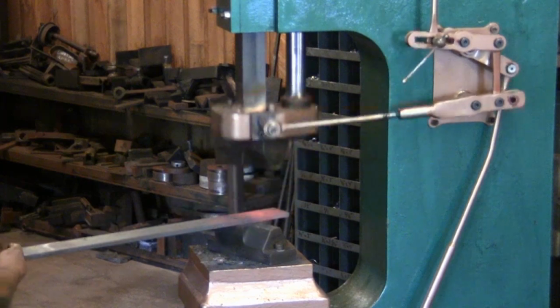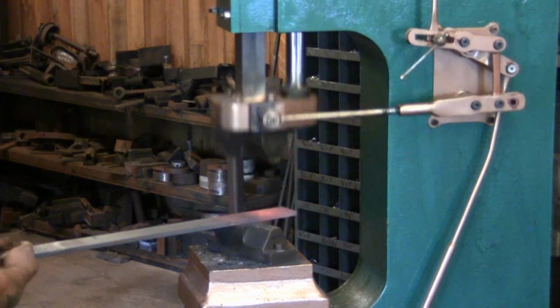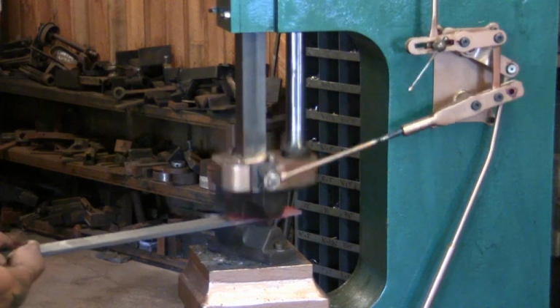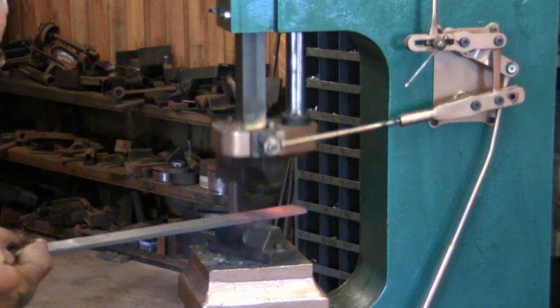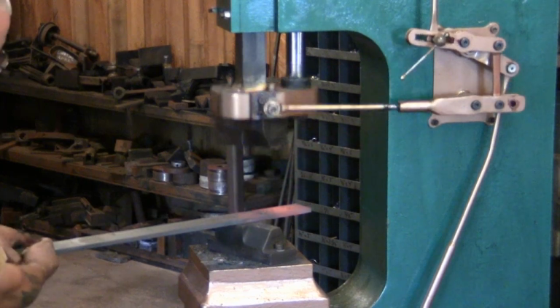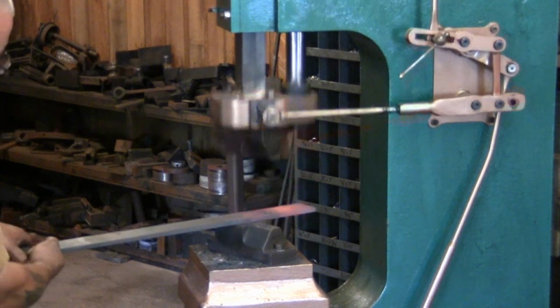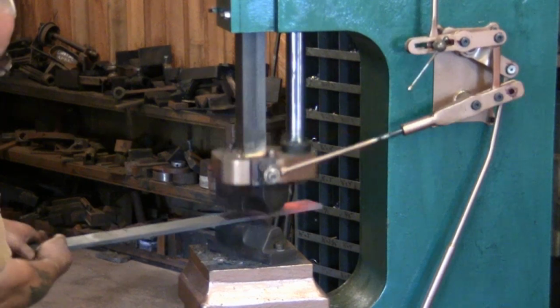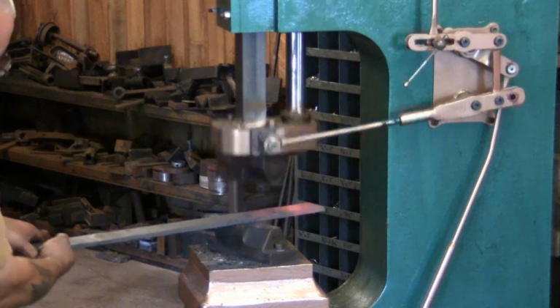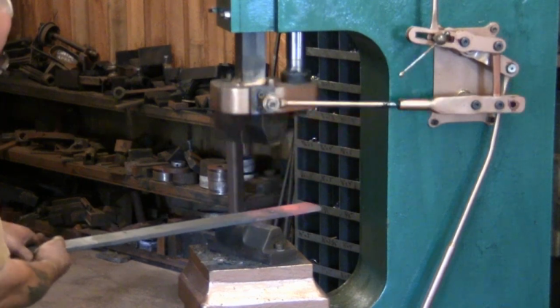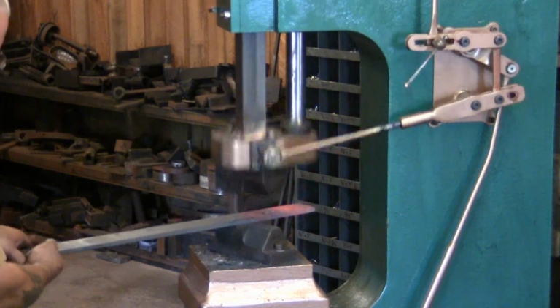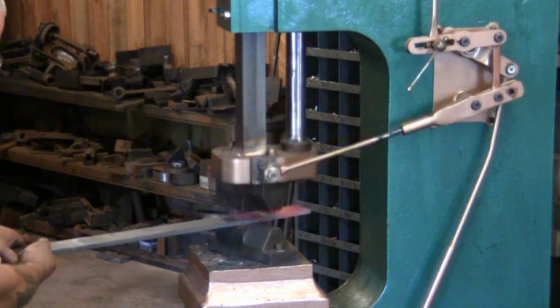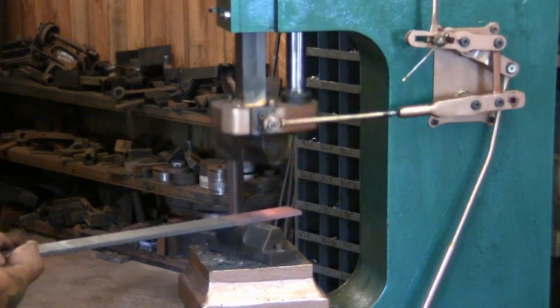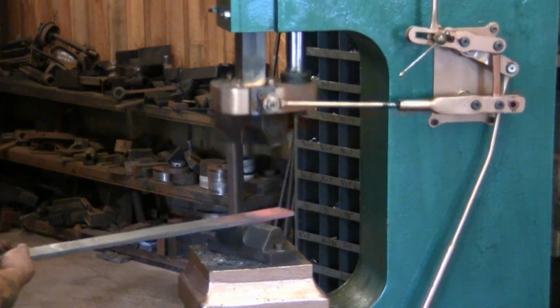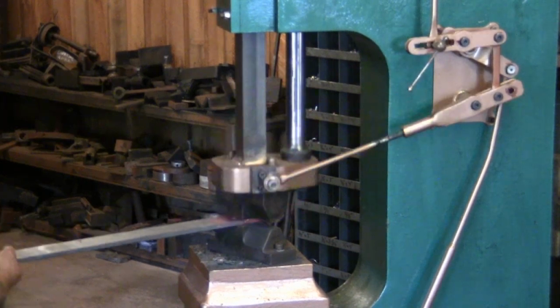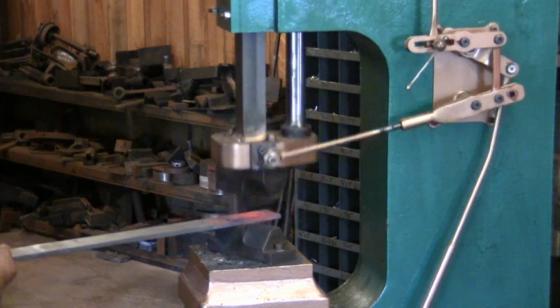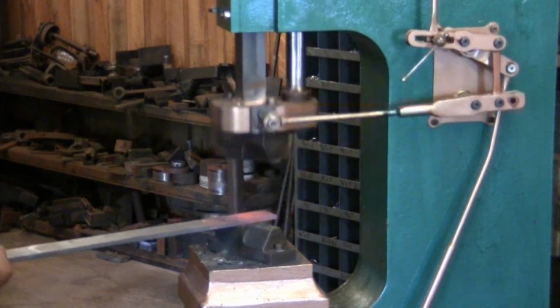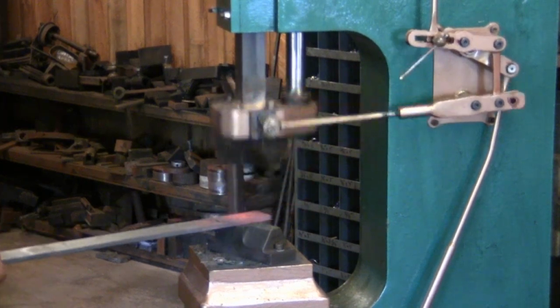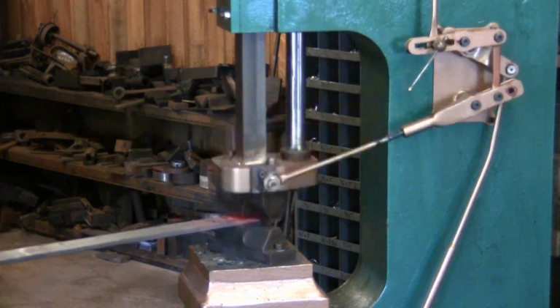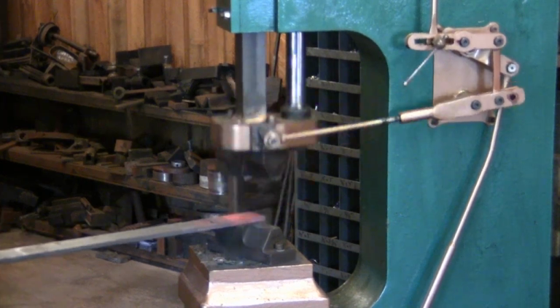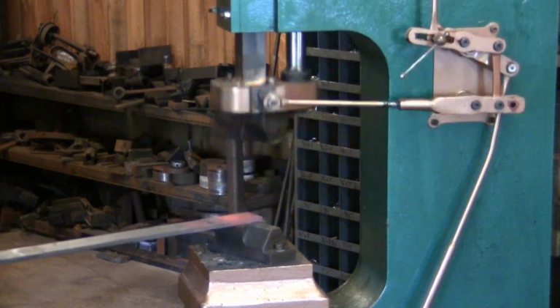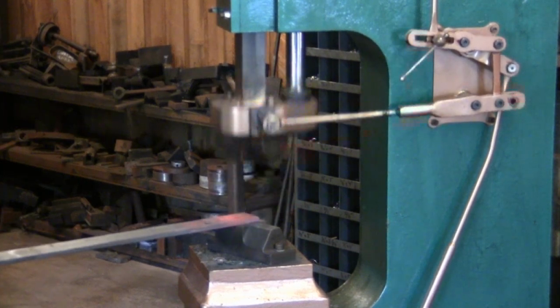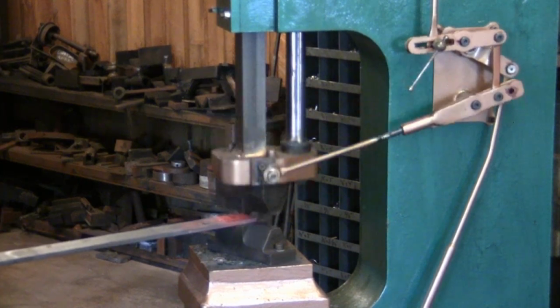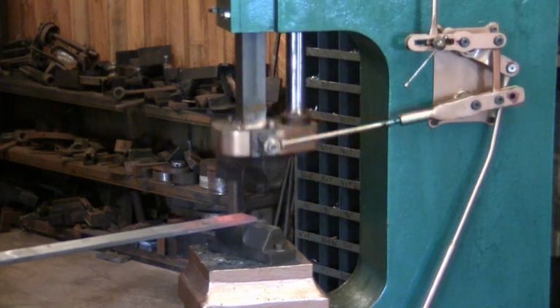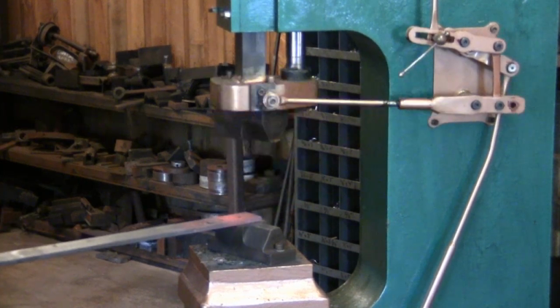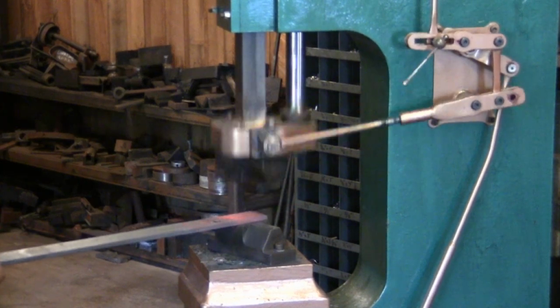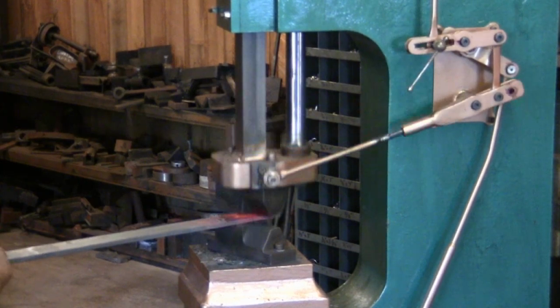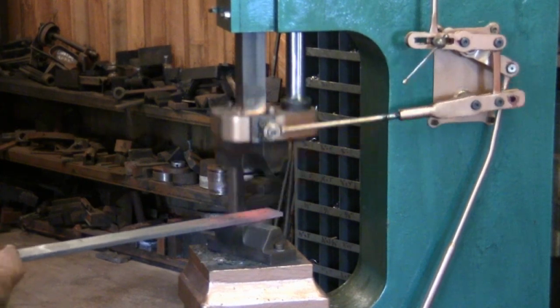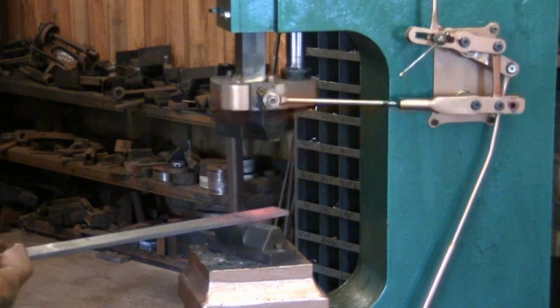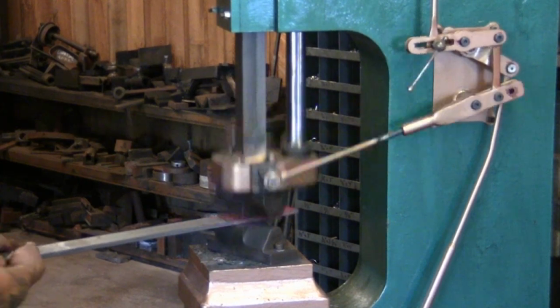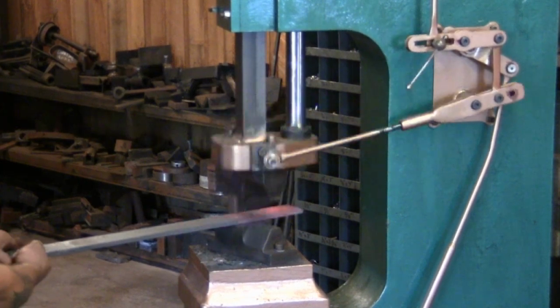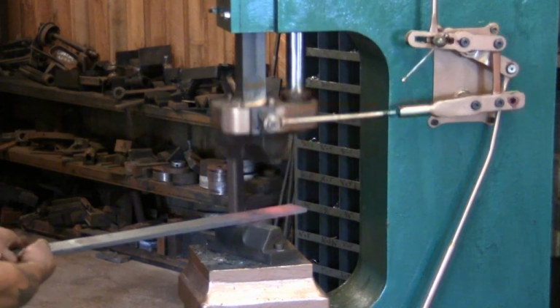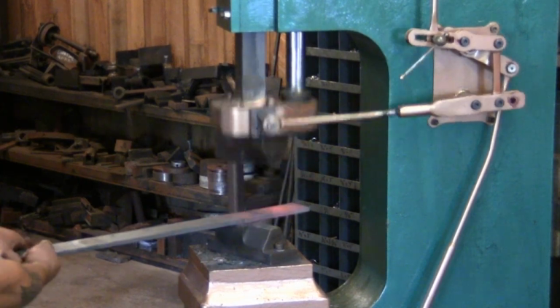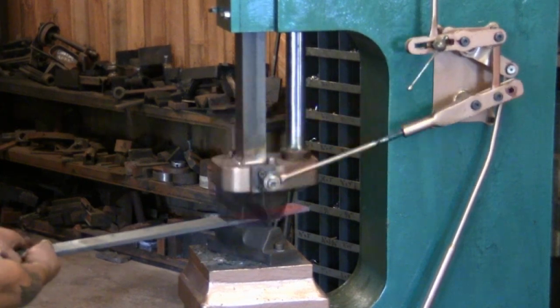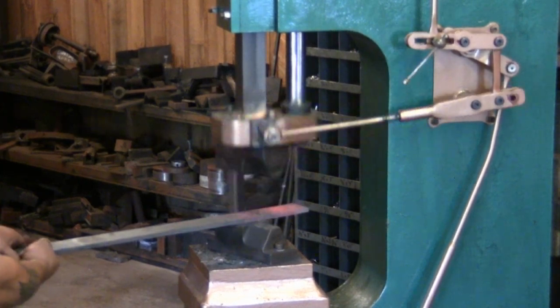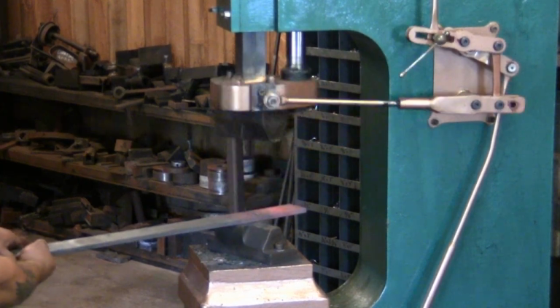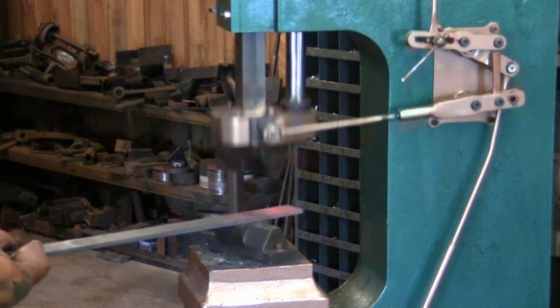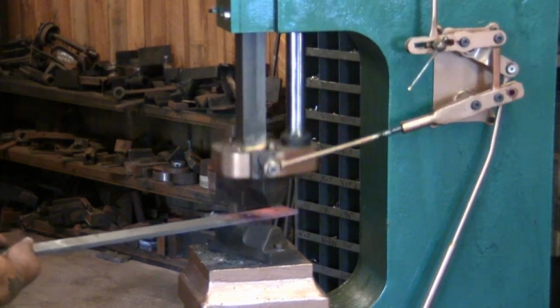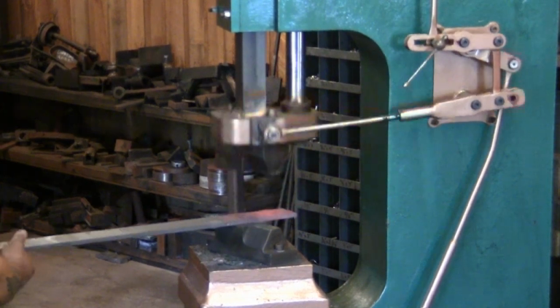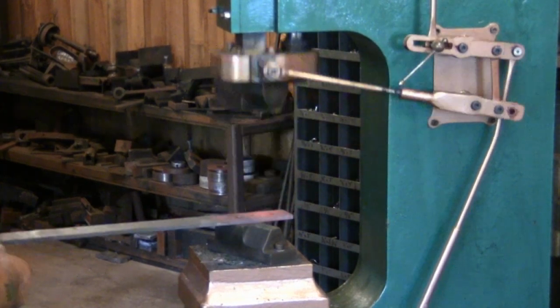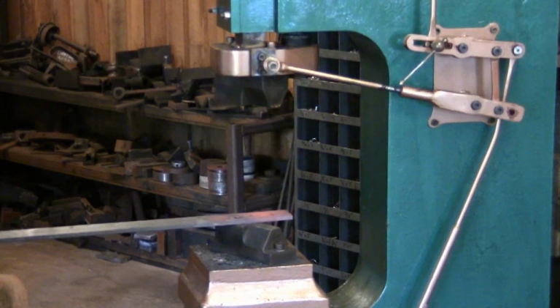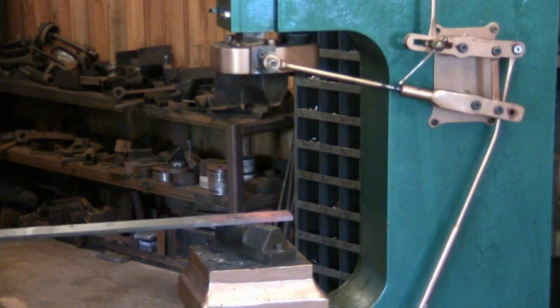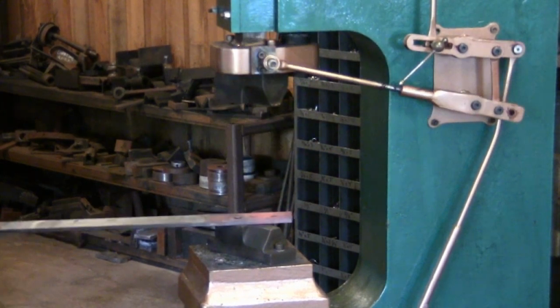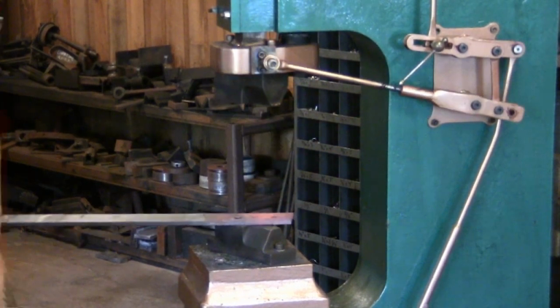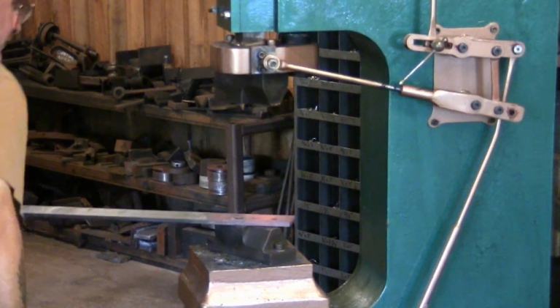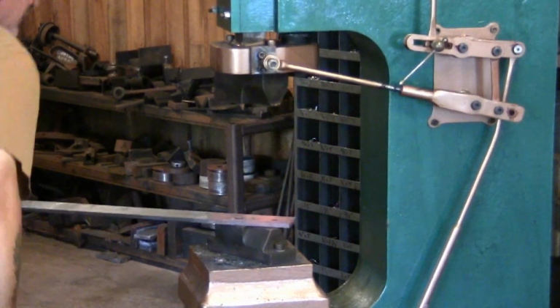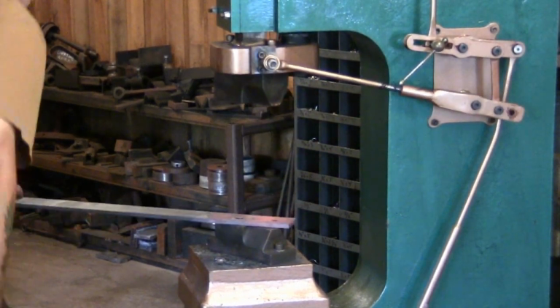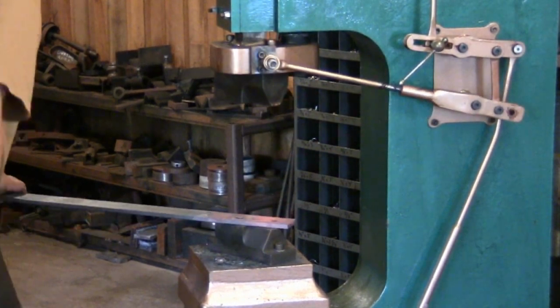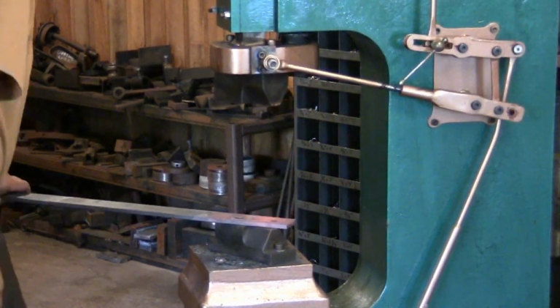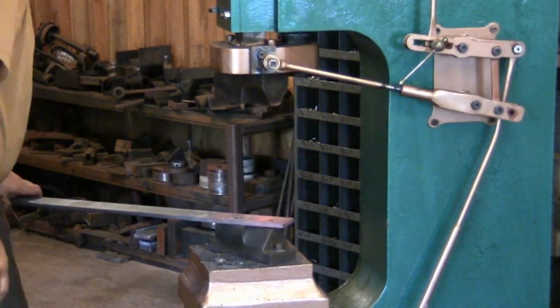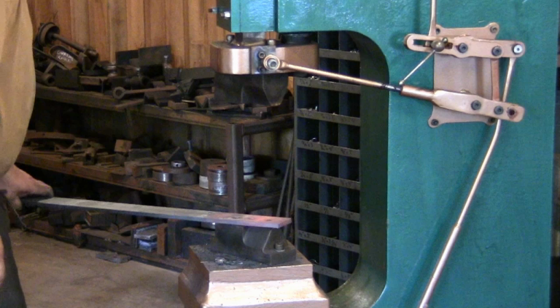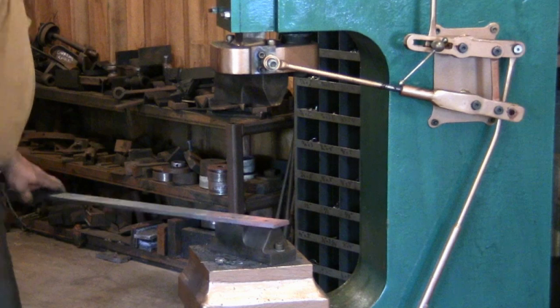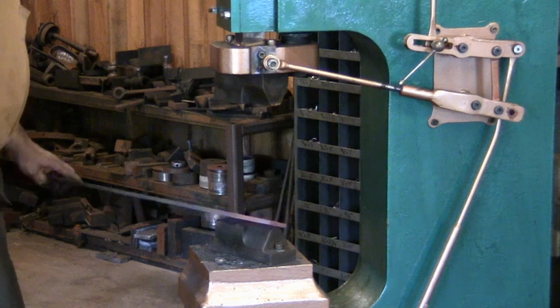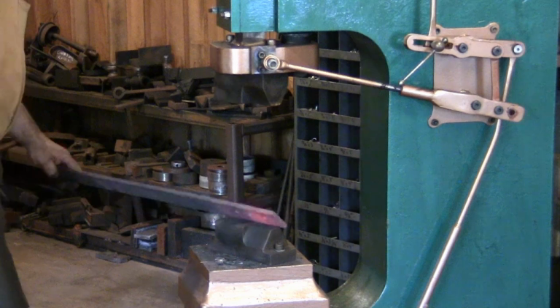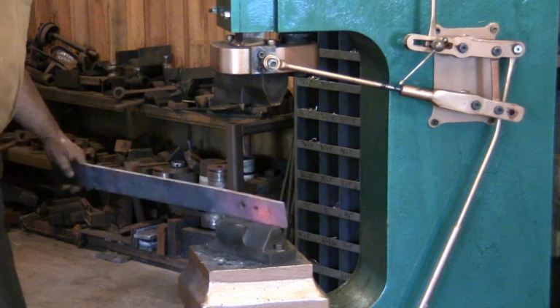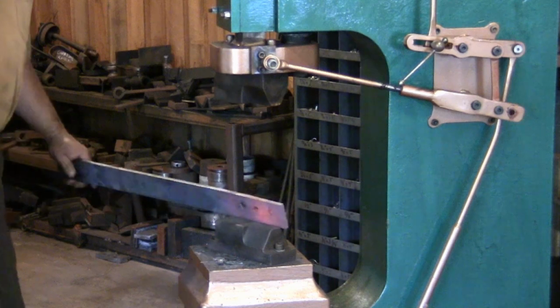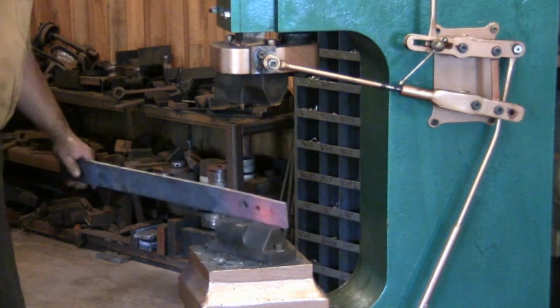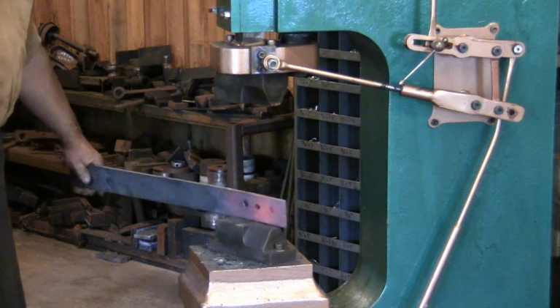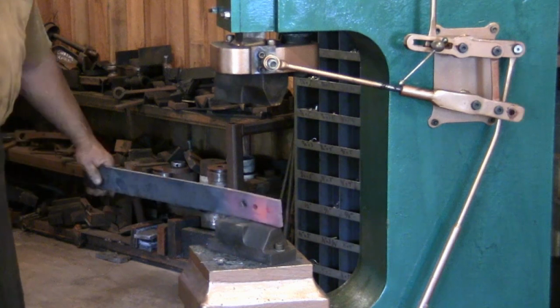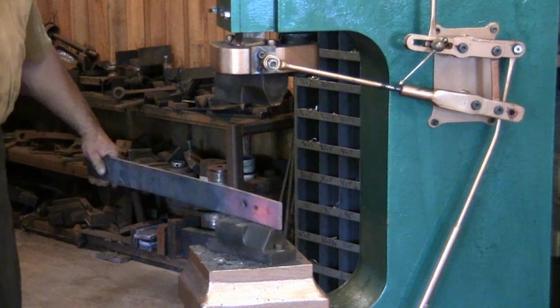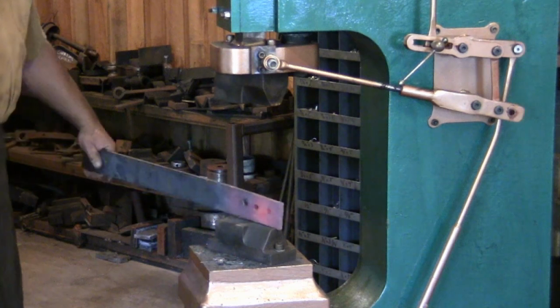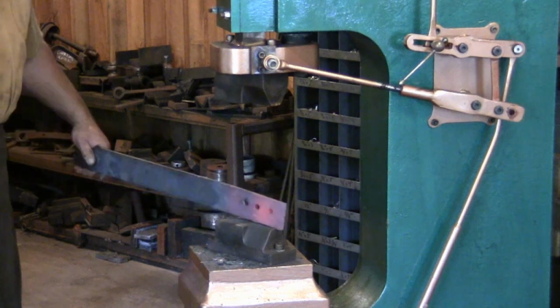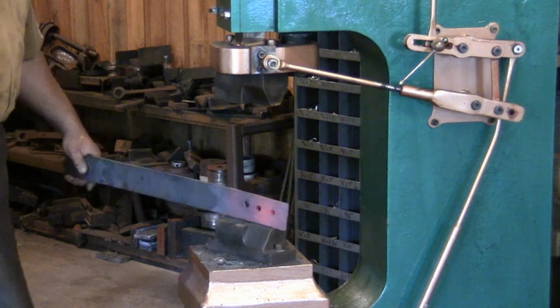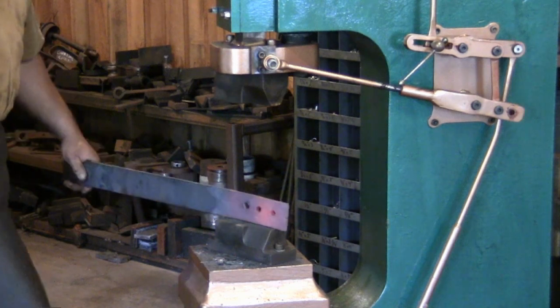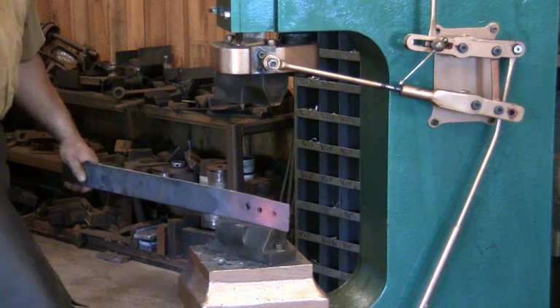Here I go from multiple blows to single hit blows, again without any adjustments to the power hammer.